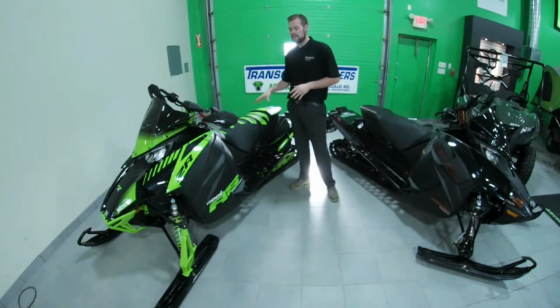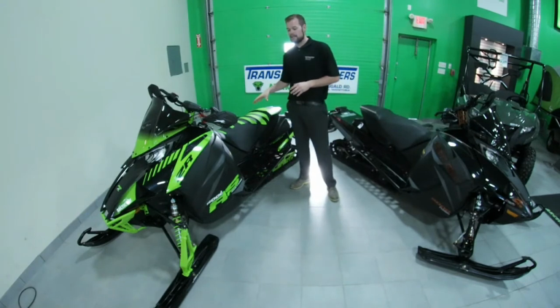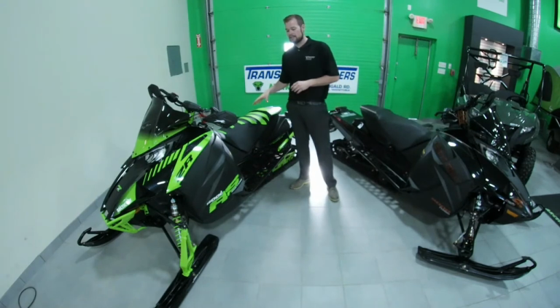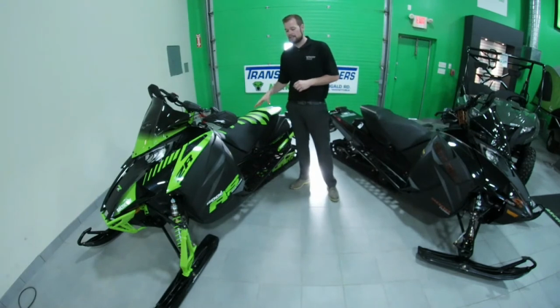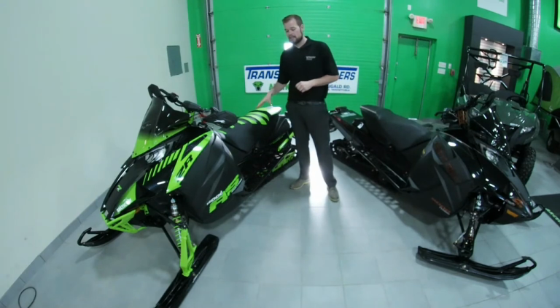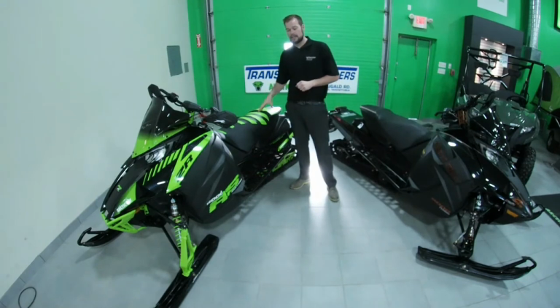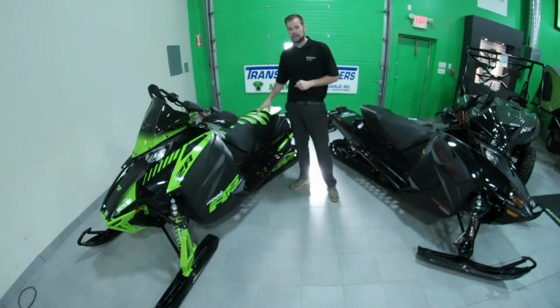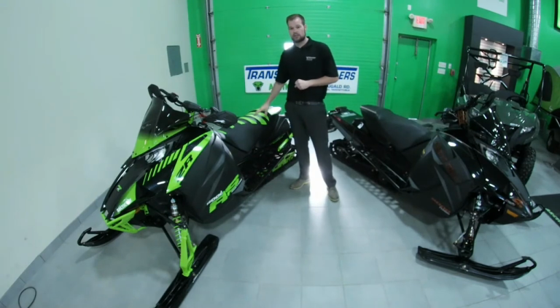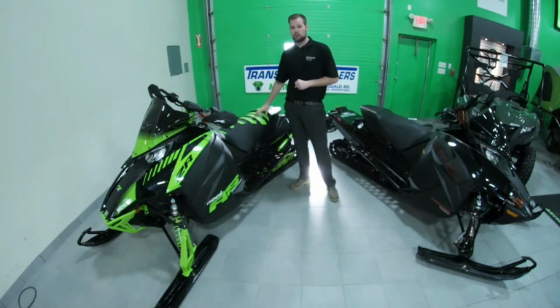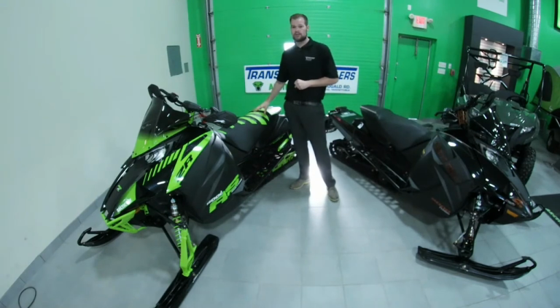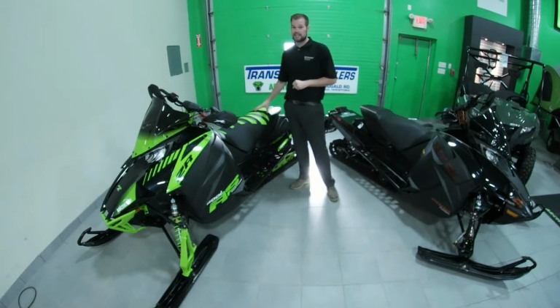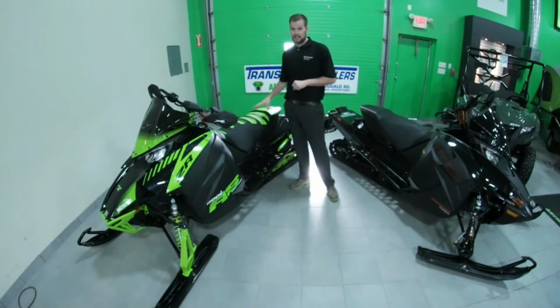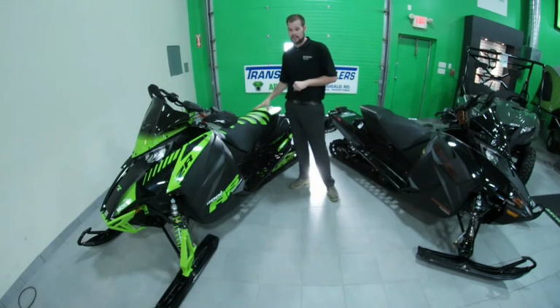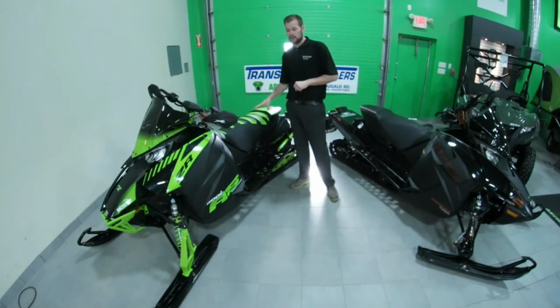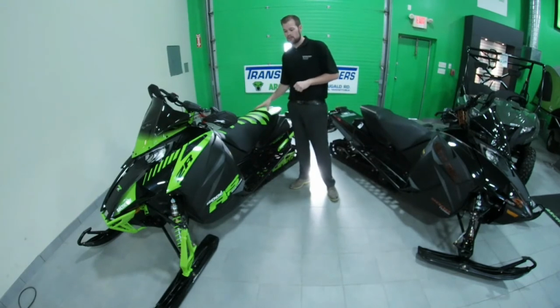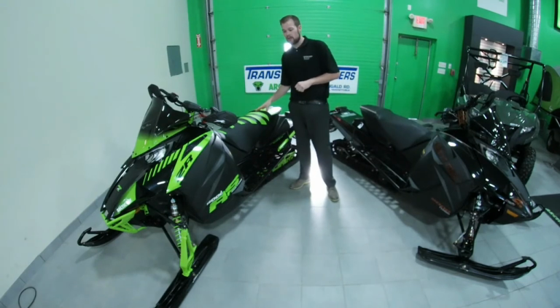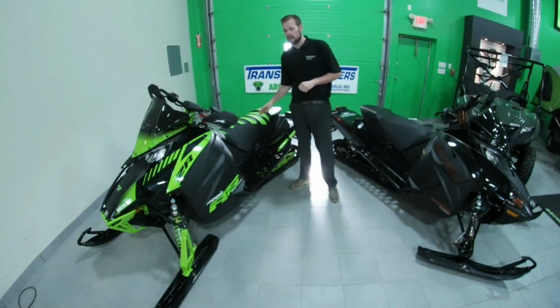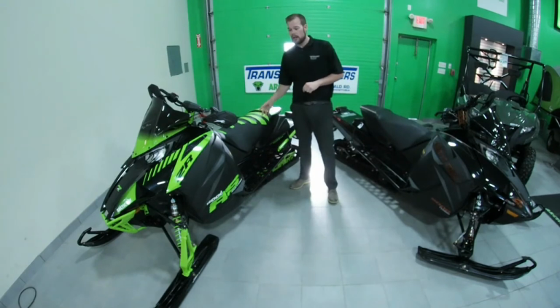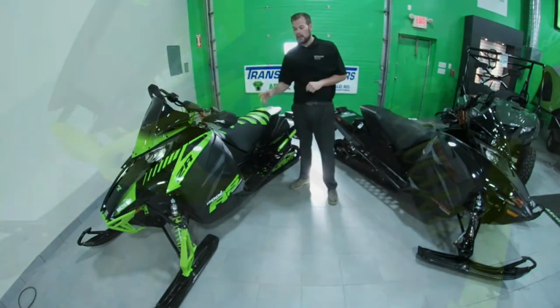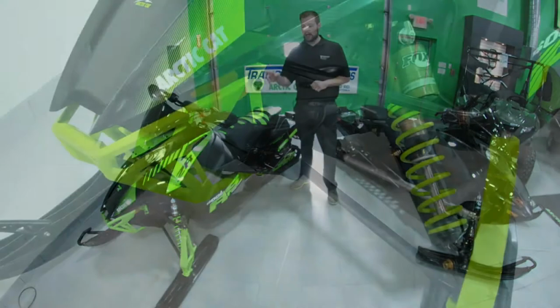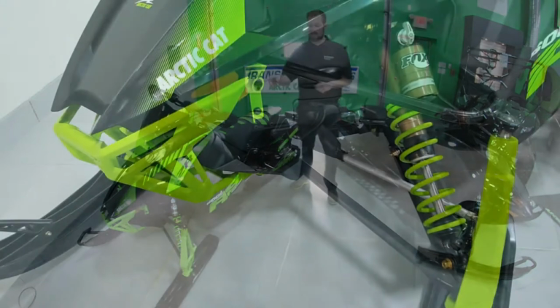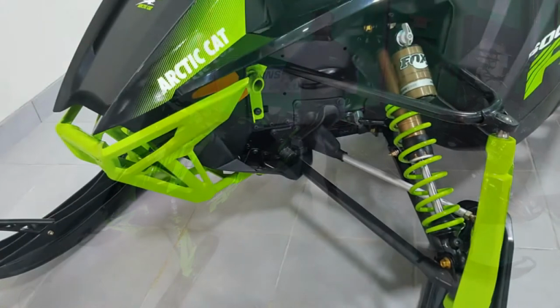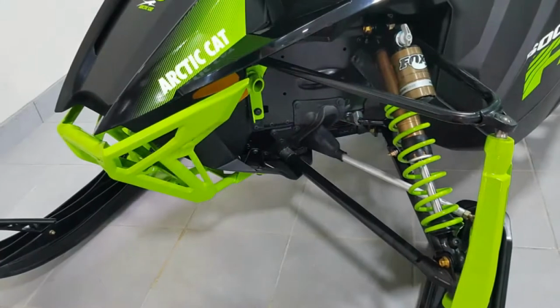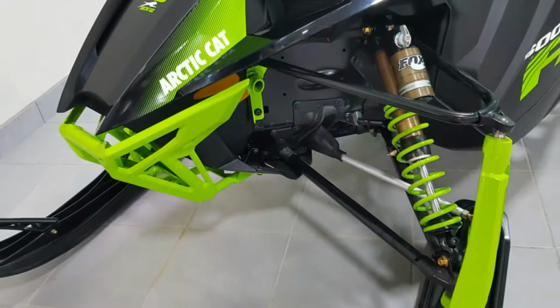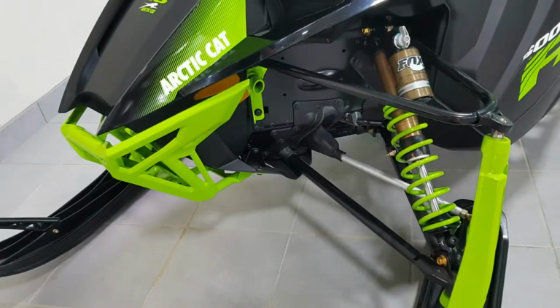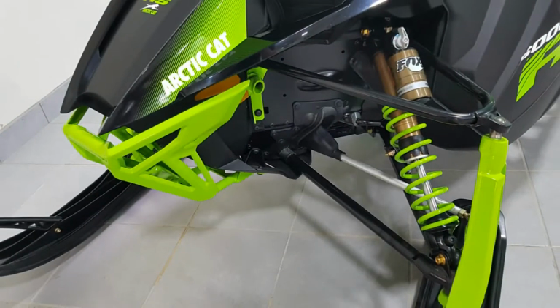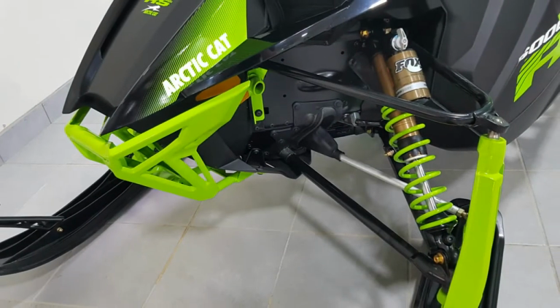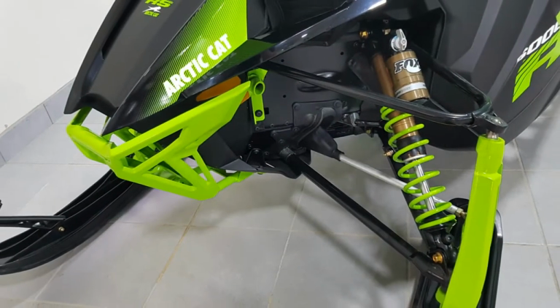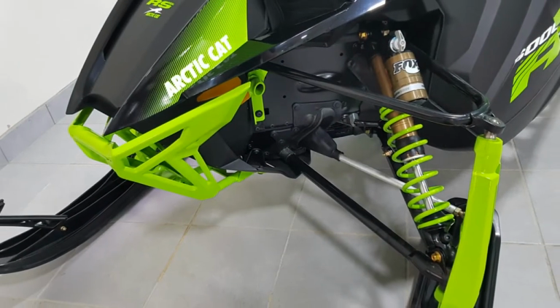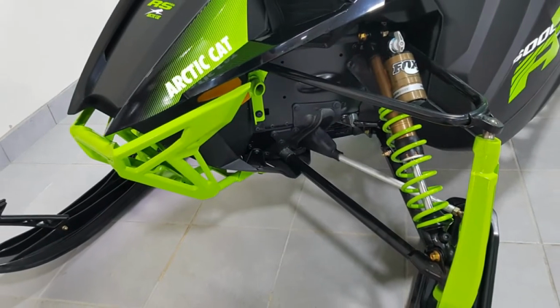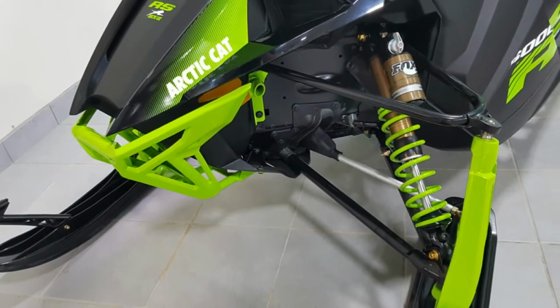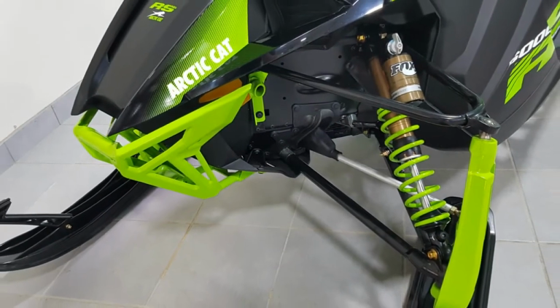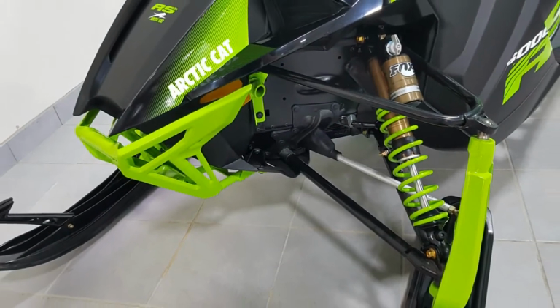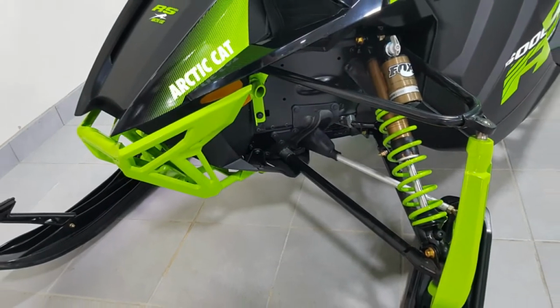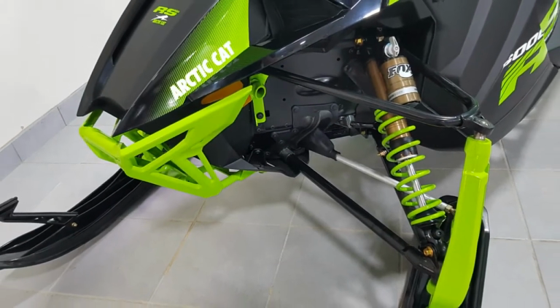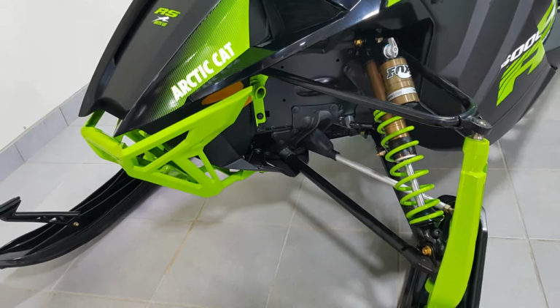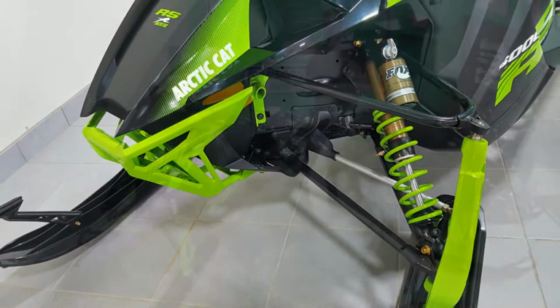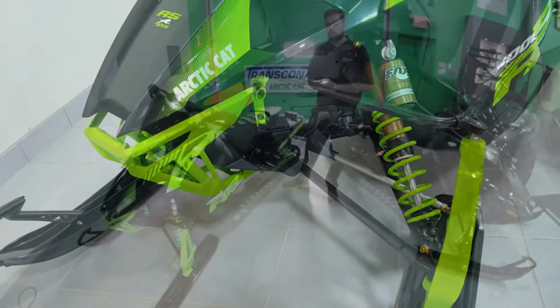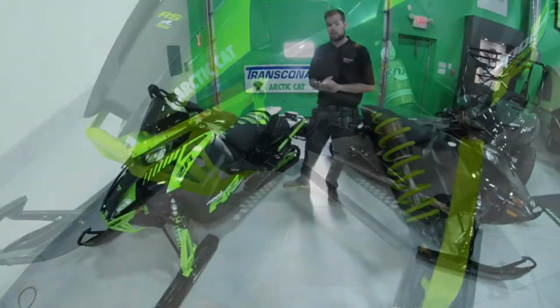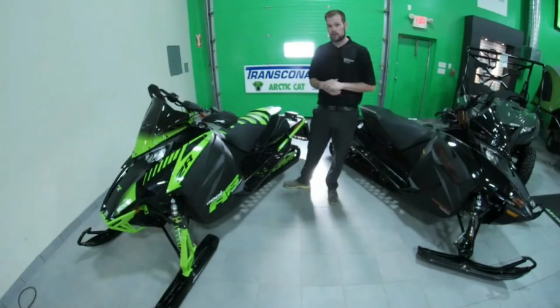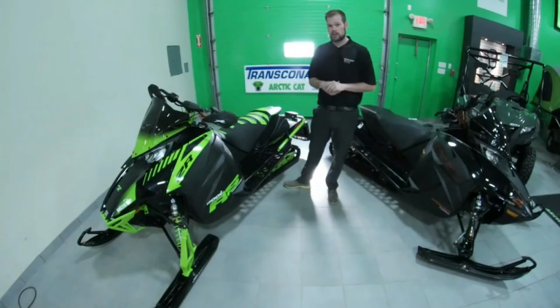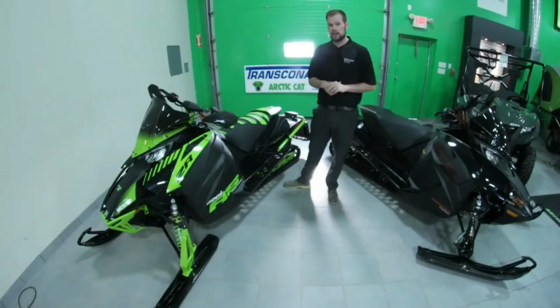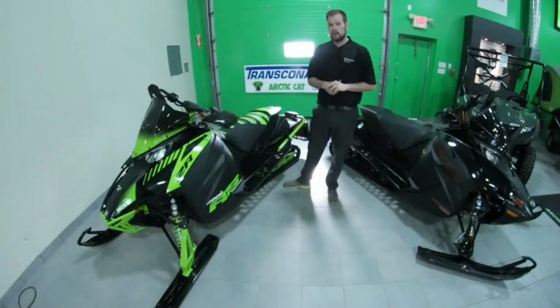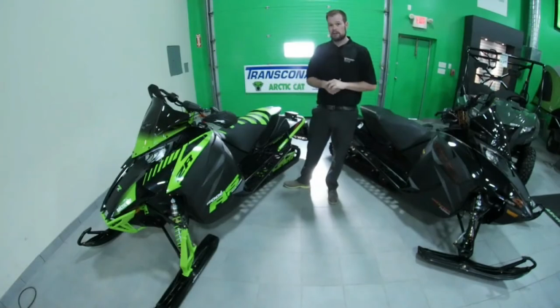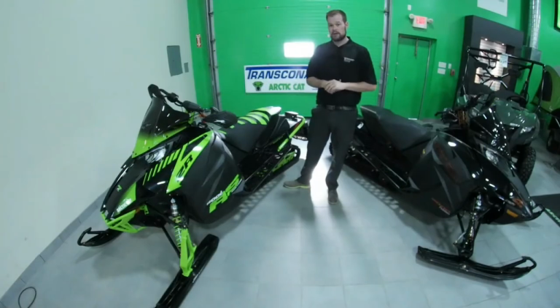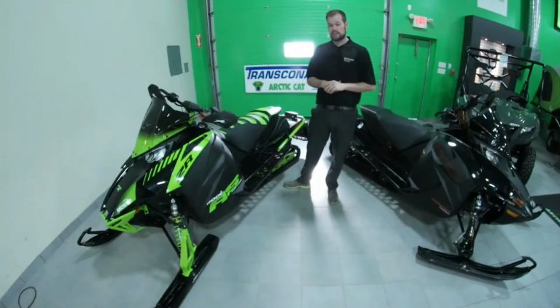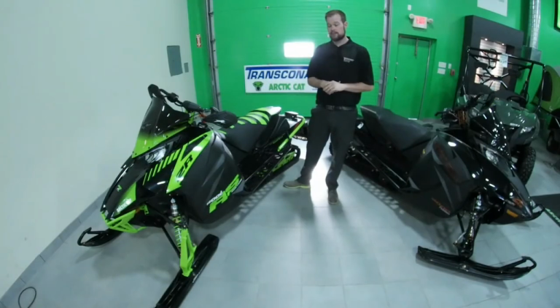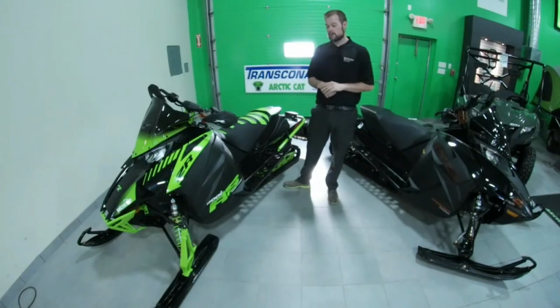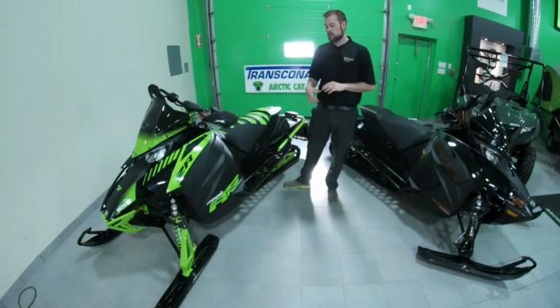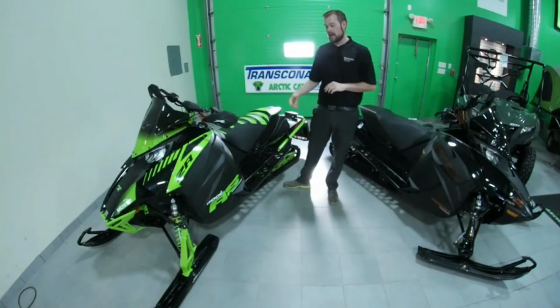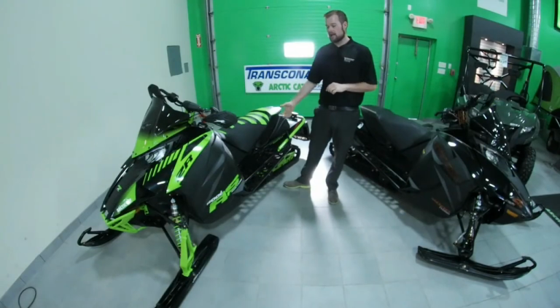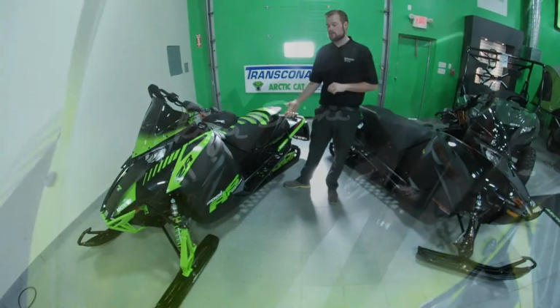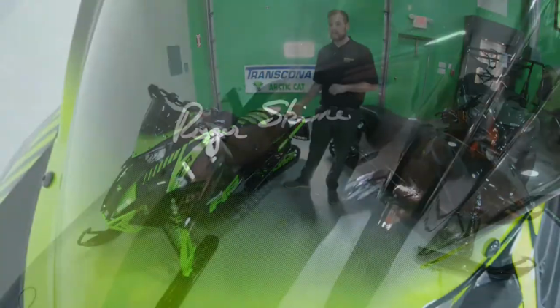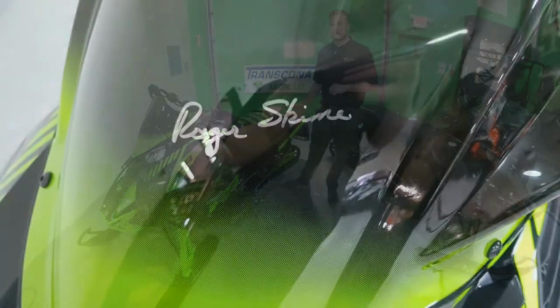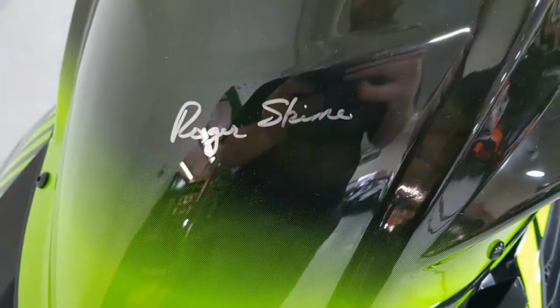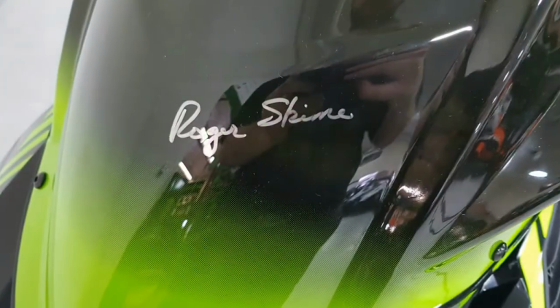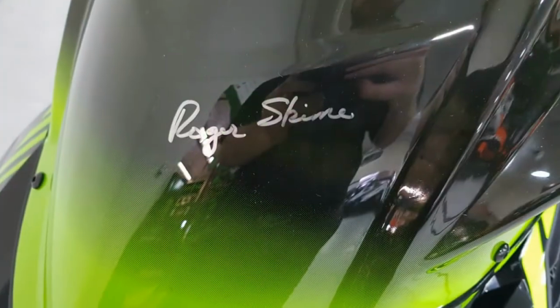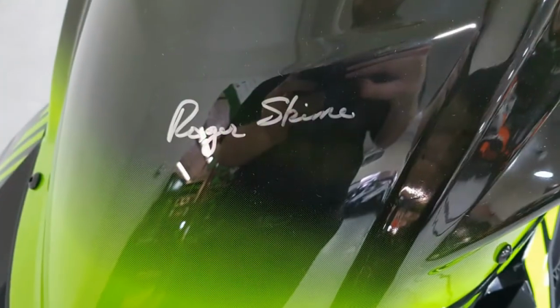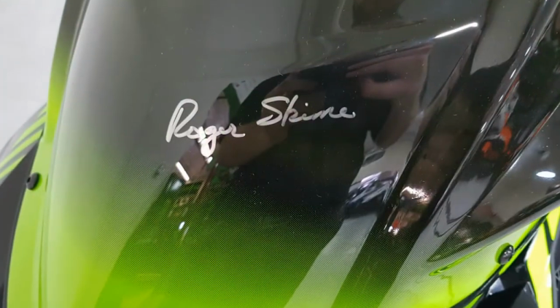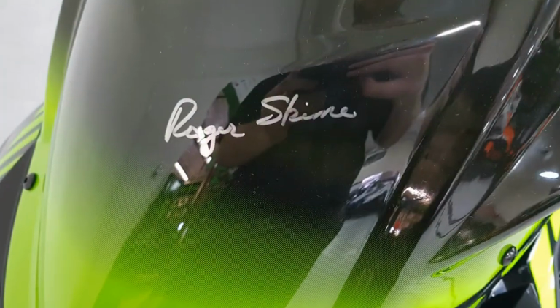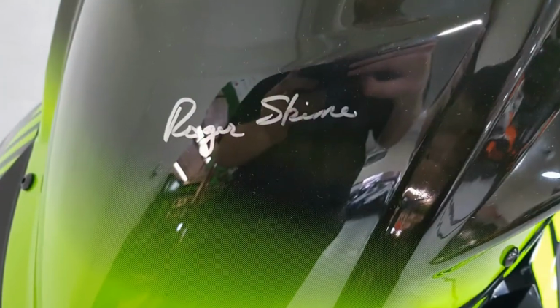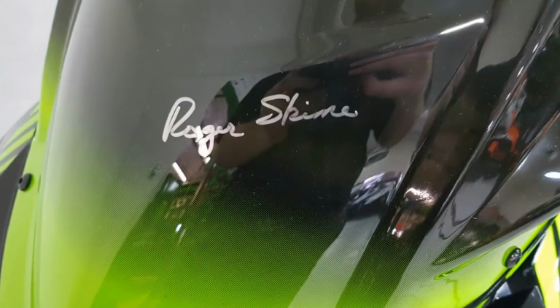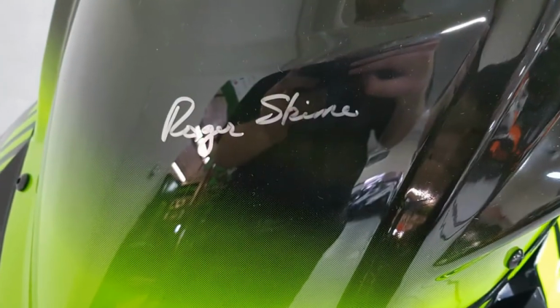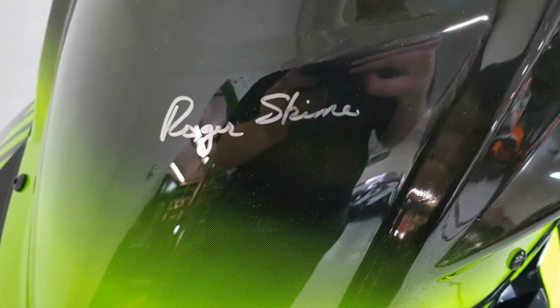So this sled is a CTEK 2 600. It is equipped with QS3 commission-coded front suspension and rear as well — that's your quick adjust.